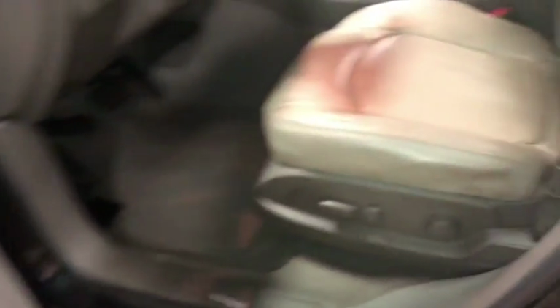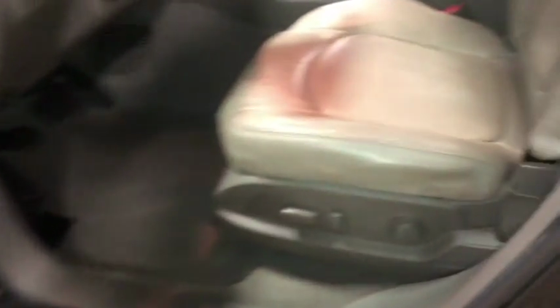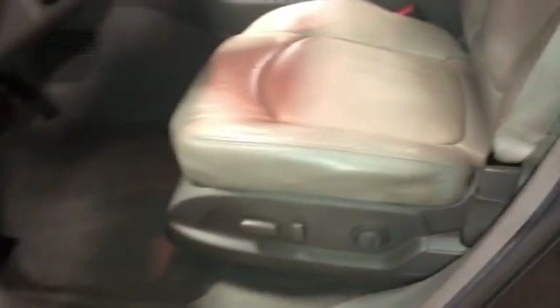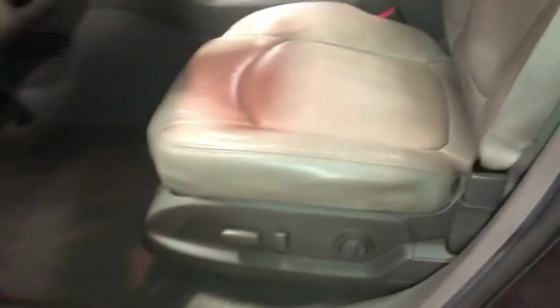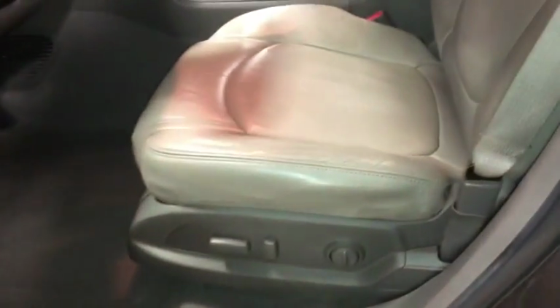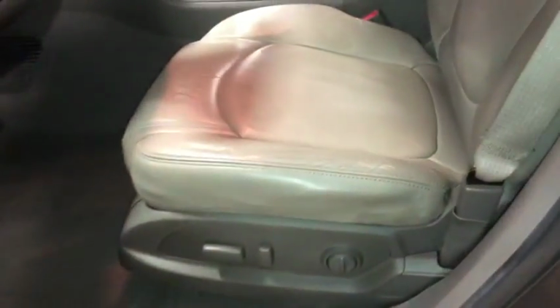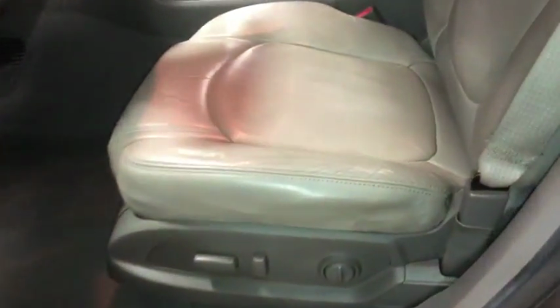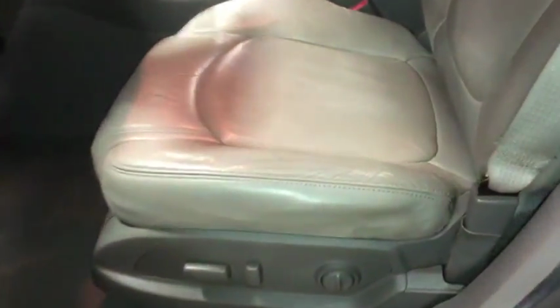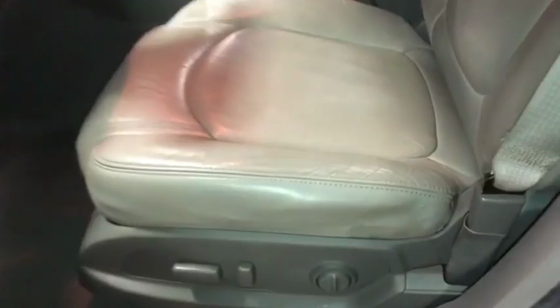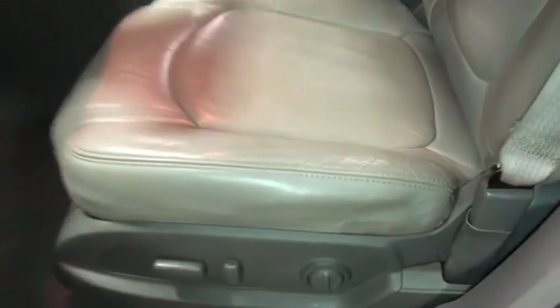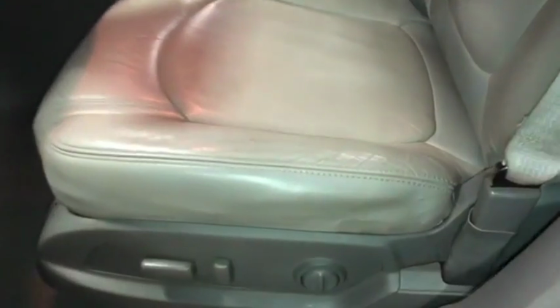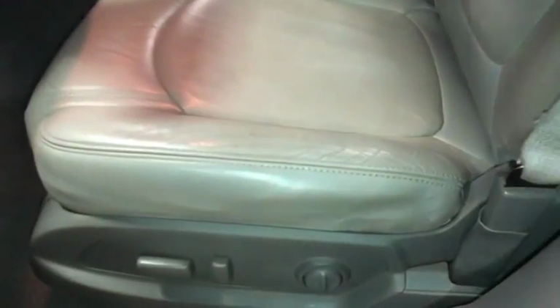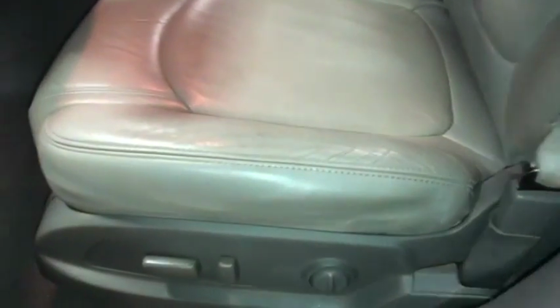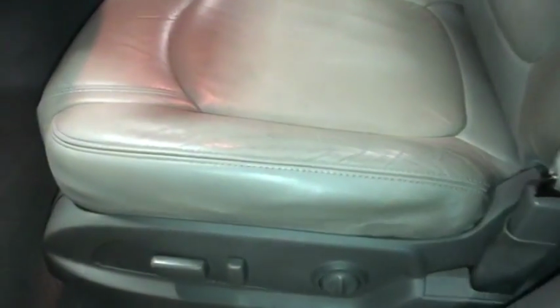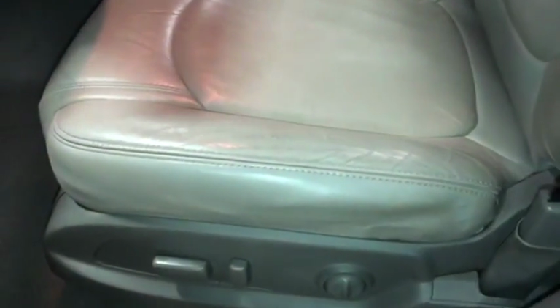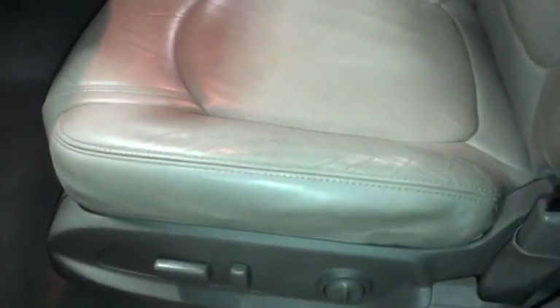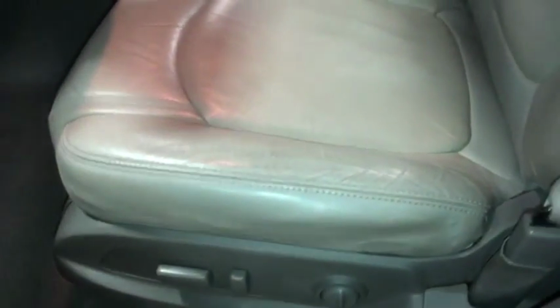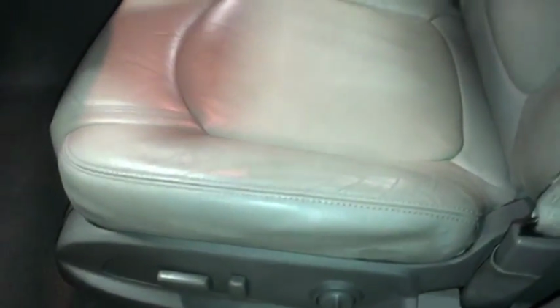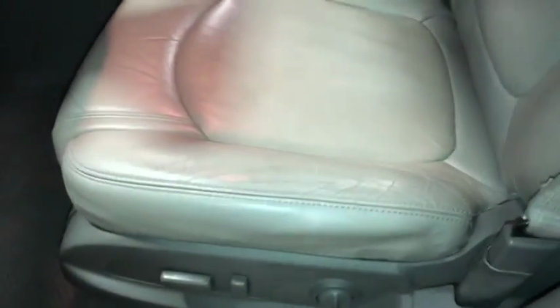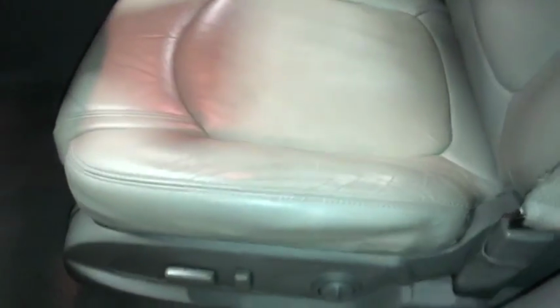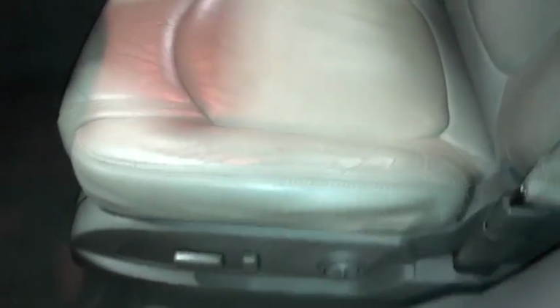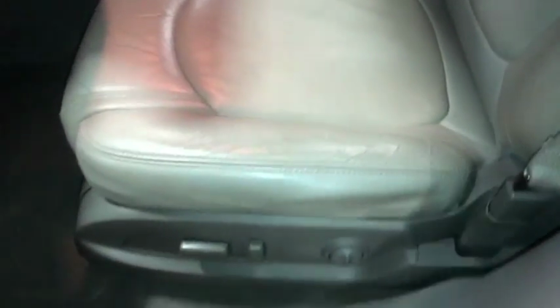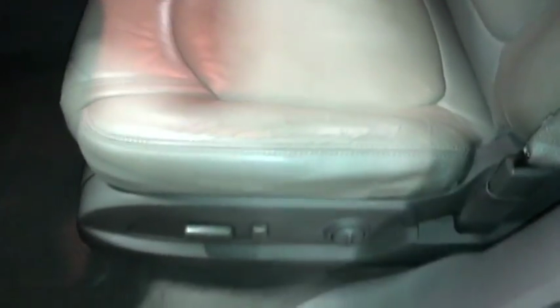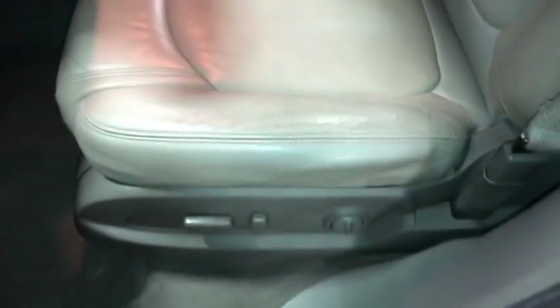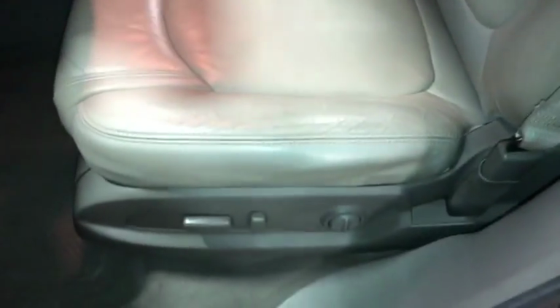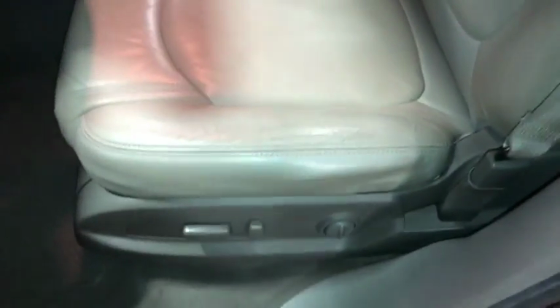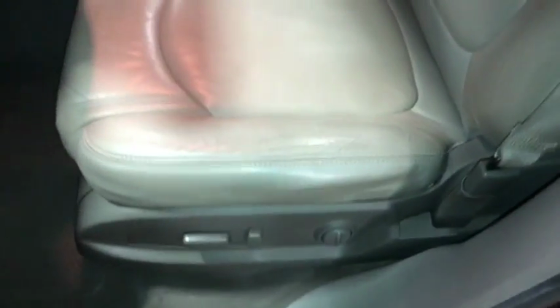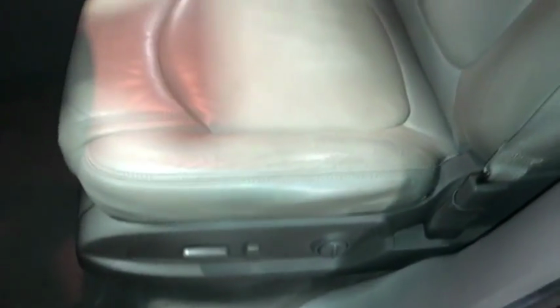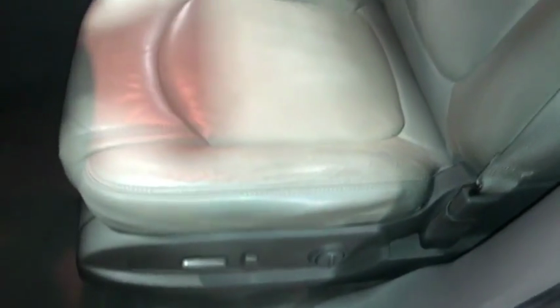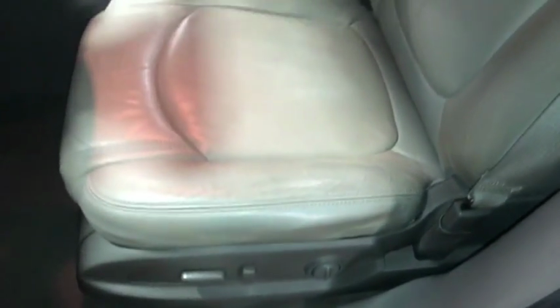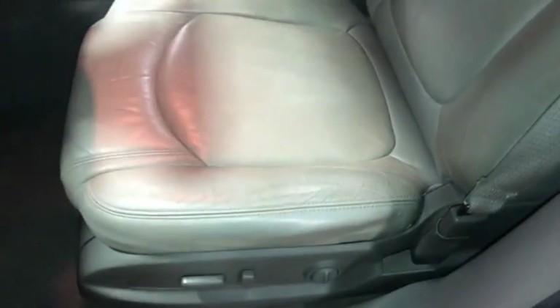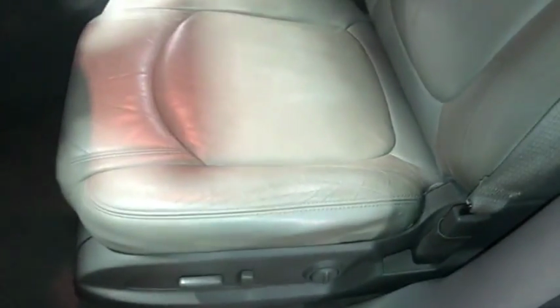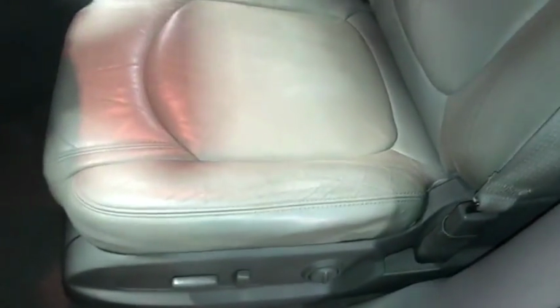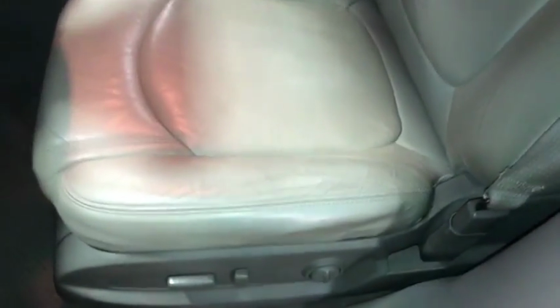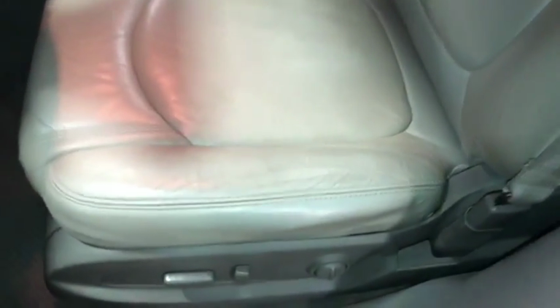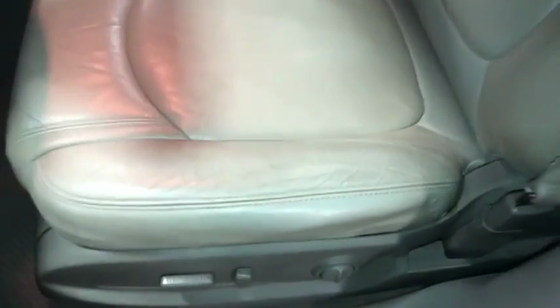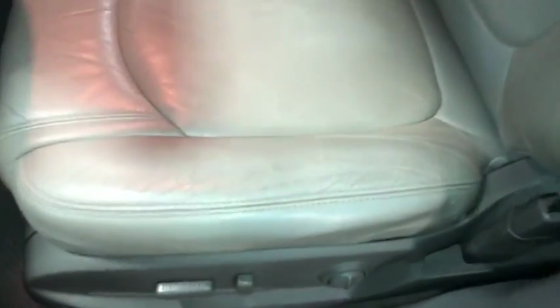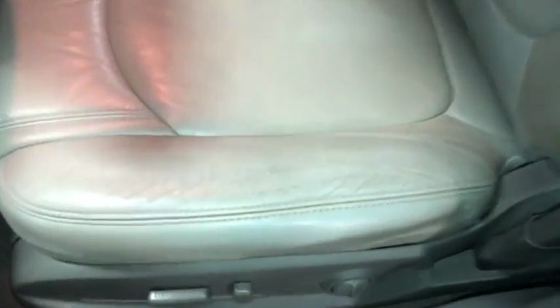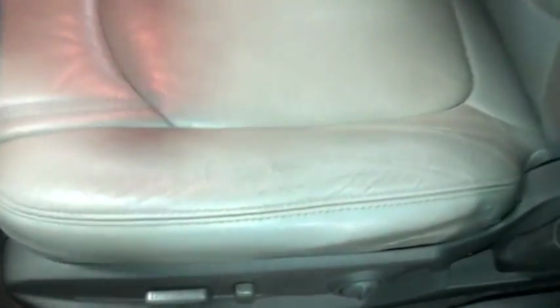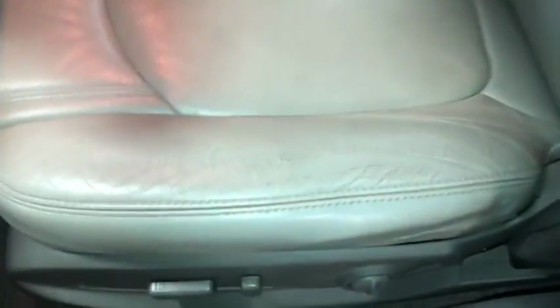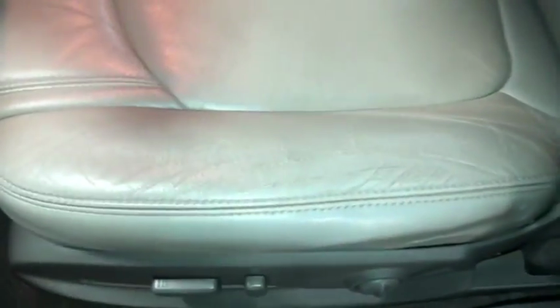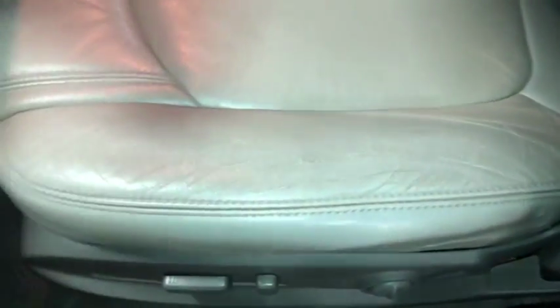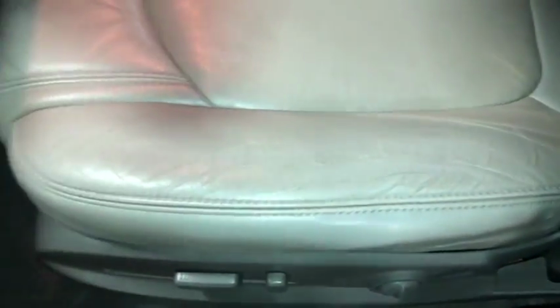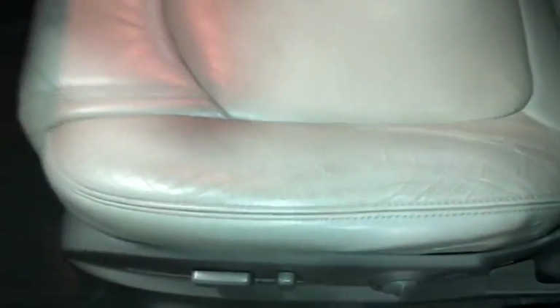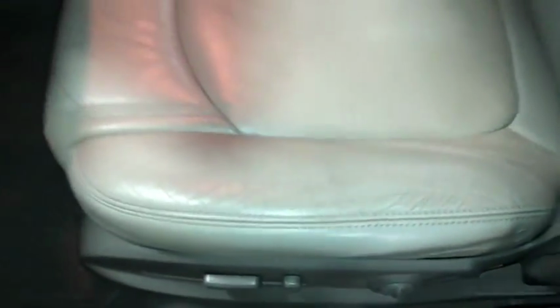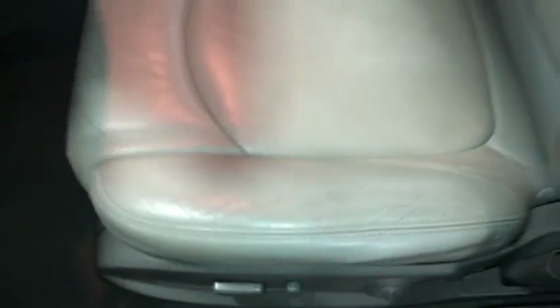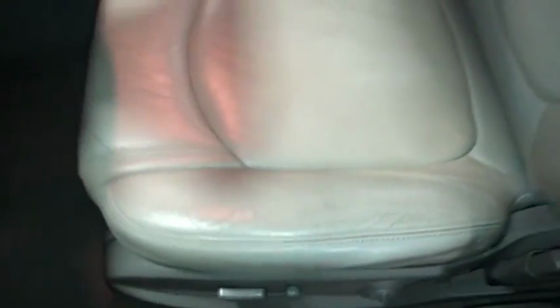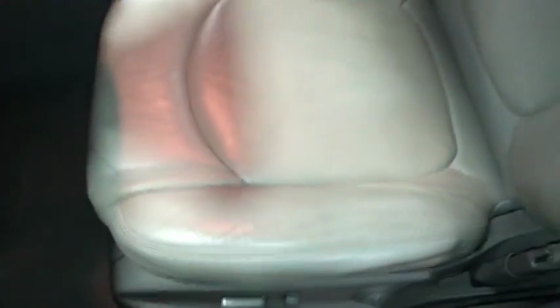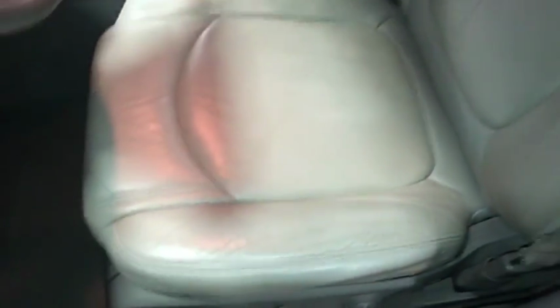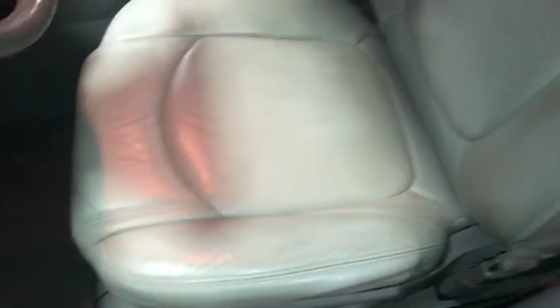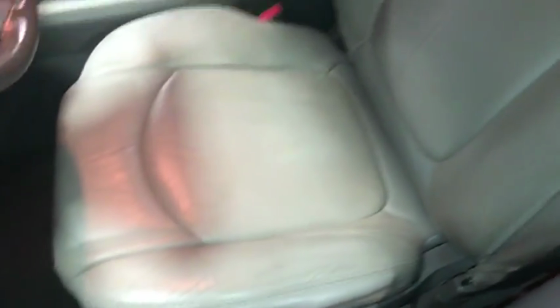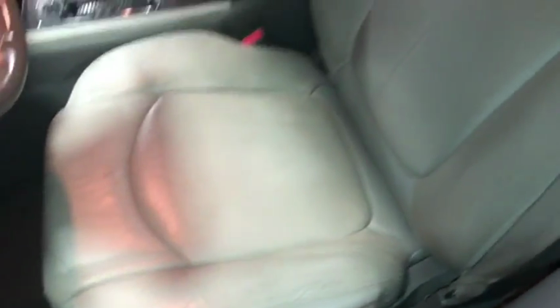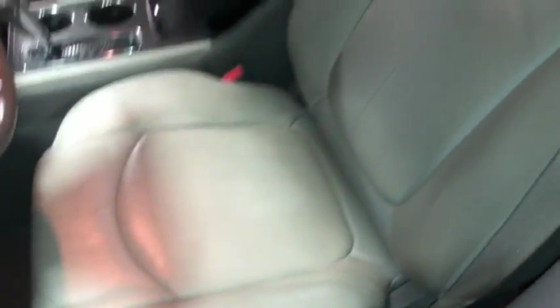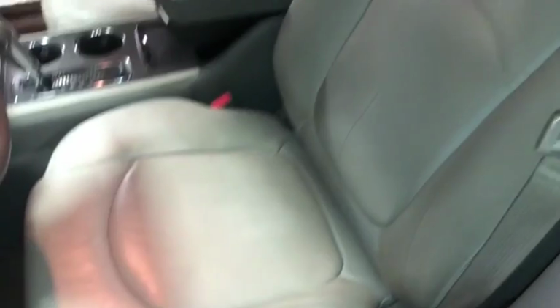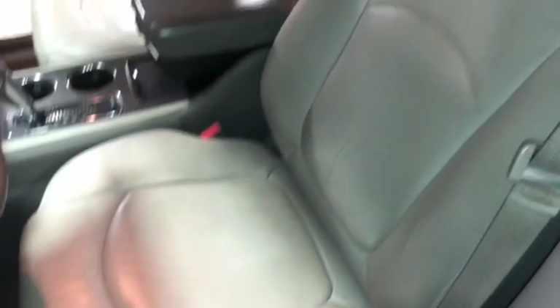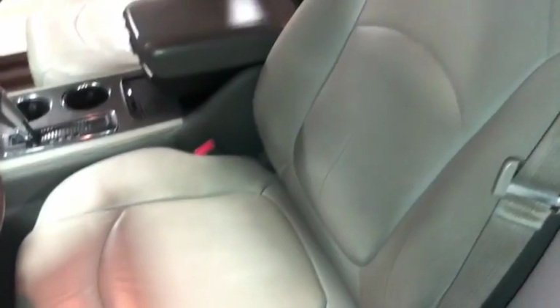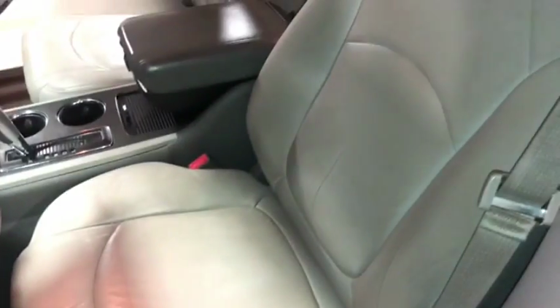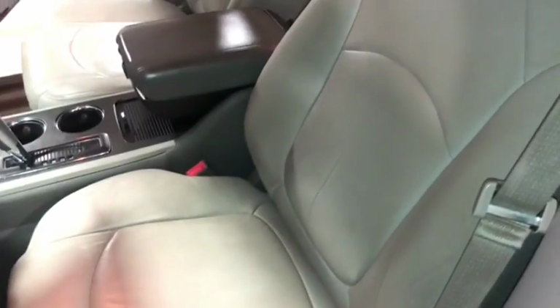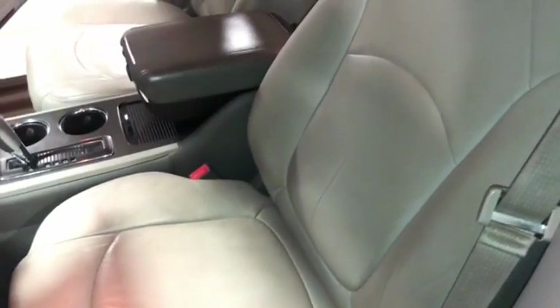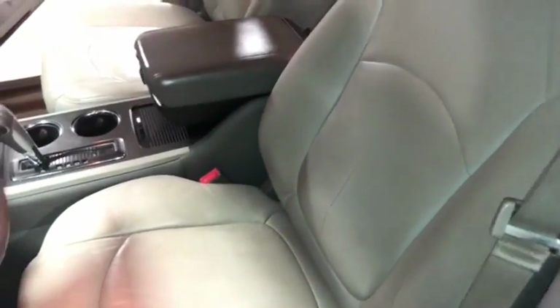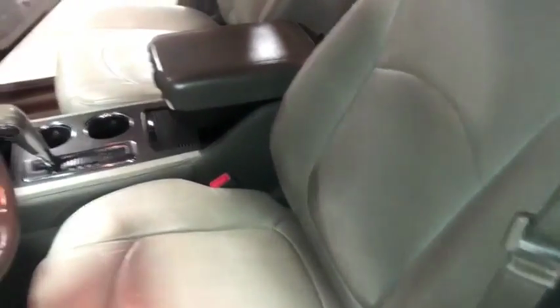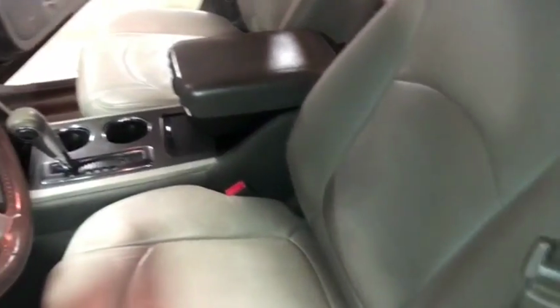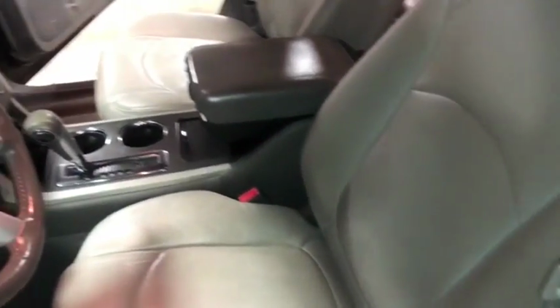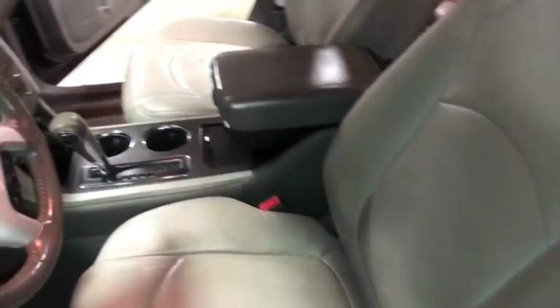Coming over here to the front driver's seat, it has the electric driver's seat. There are some wrinkles there in the seat, but no major rips or tears, no major stains that I can see.